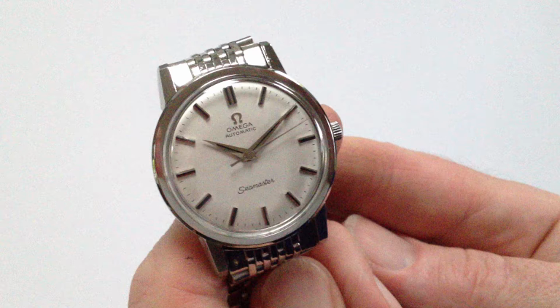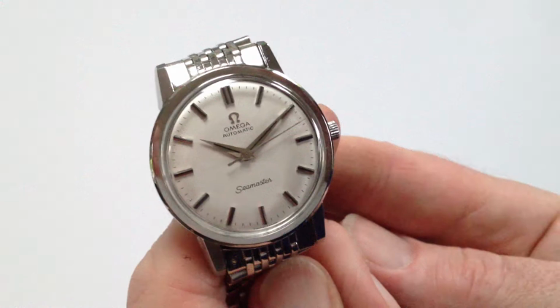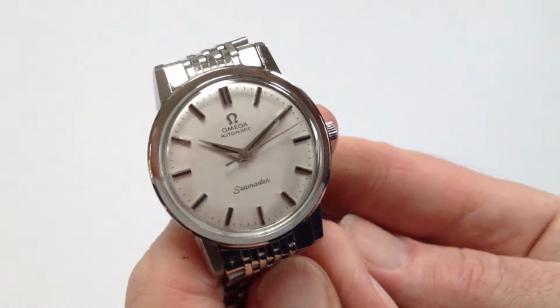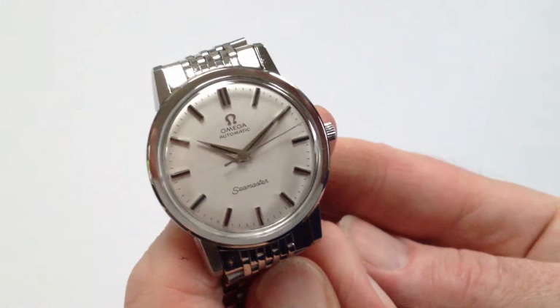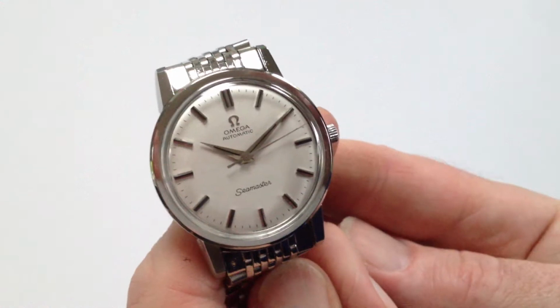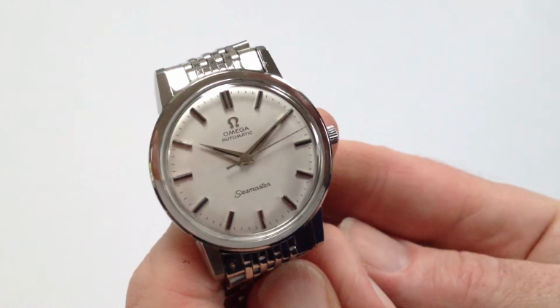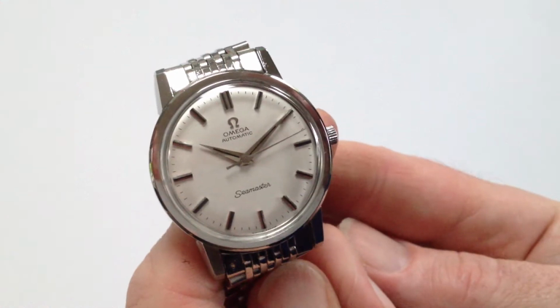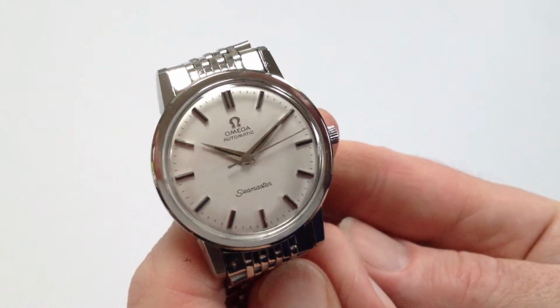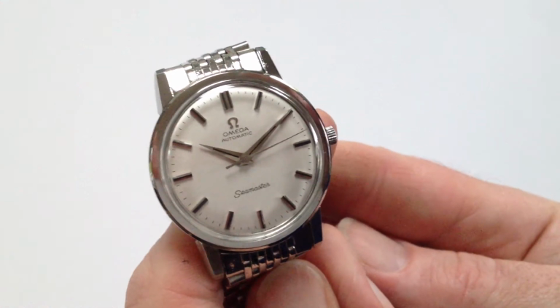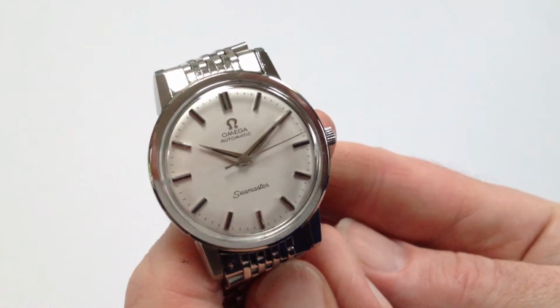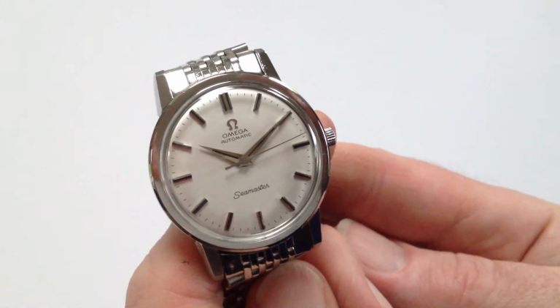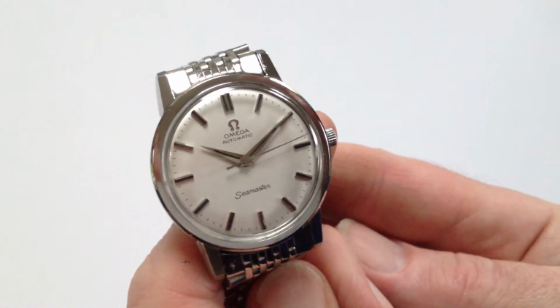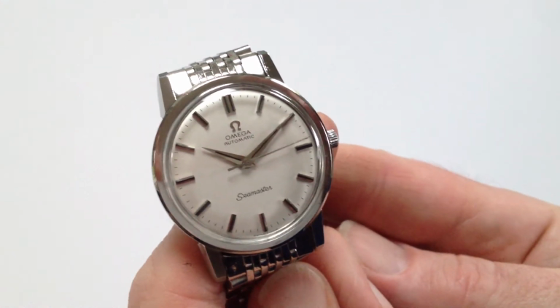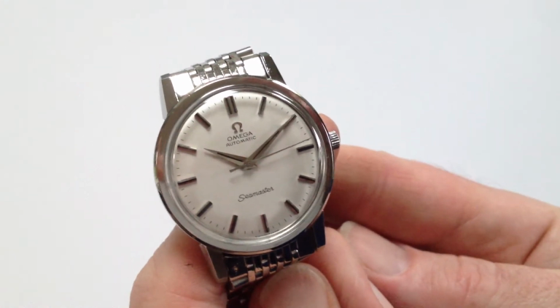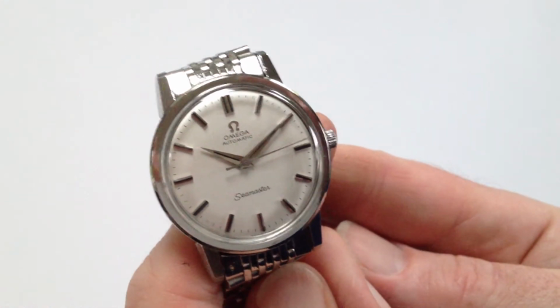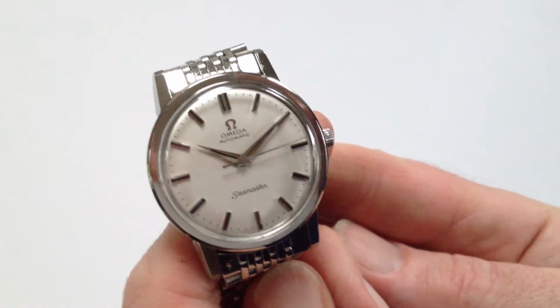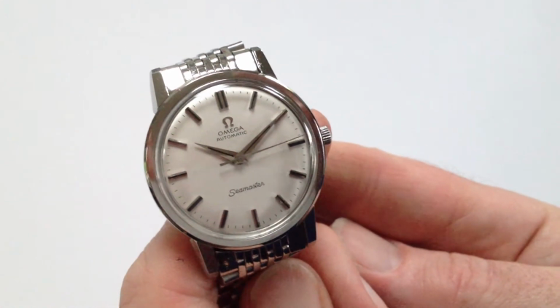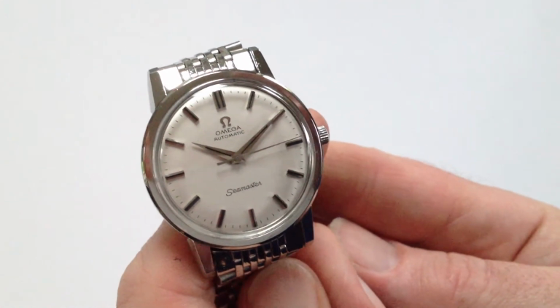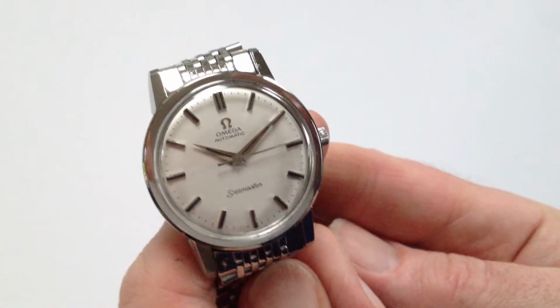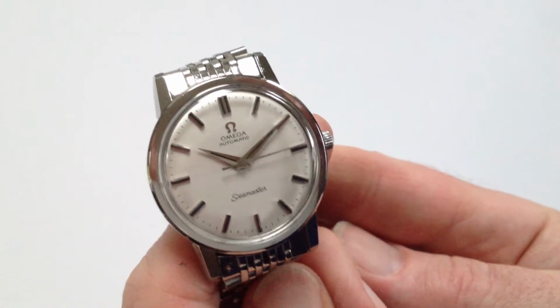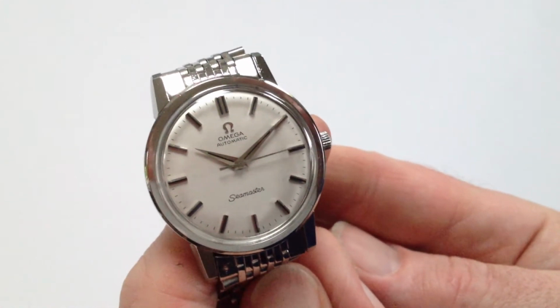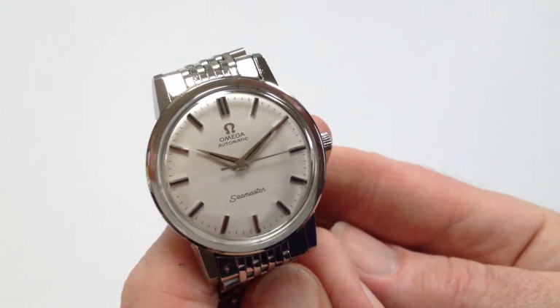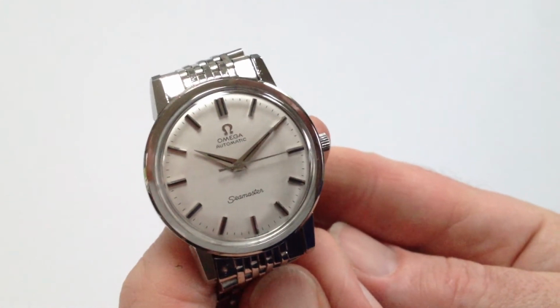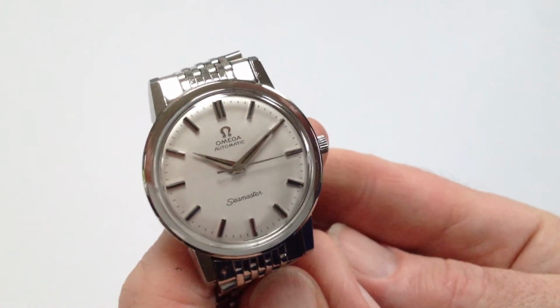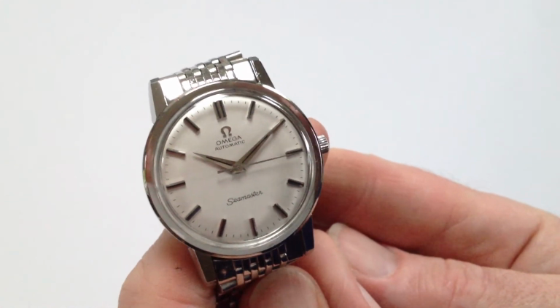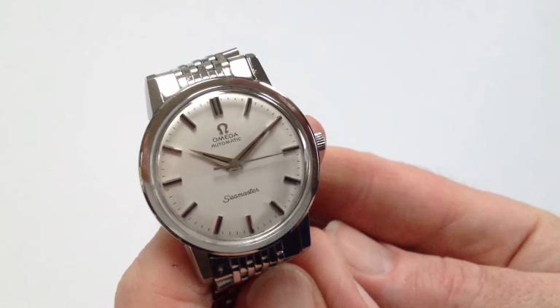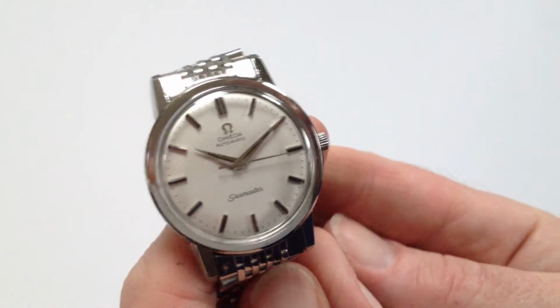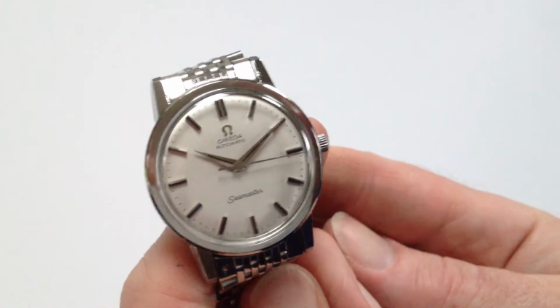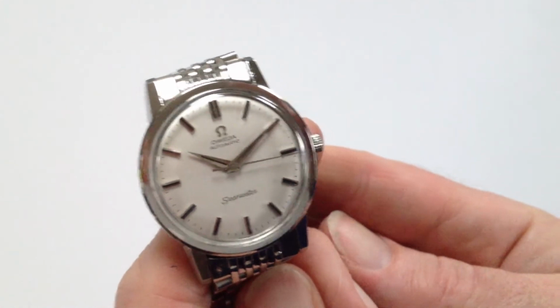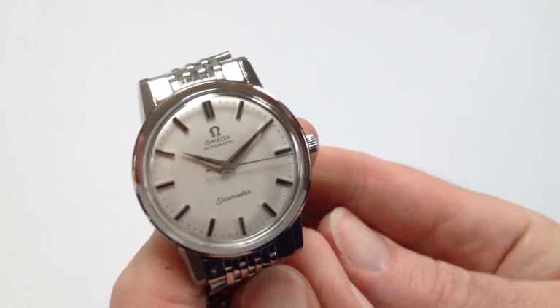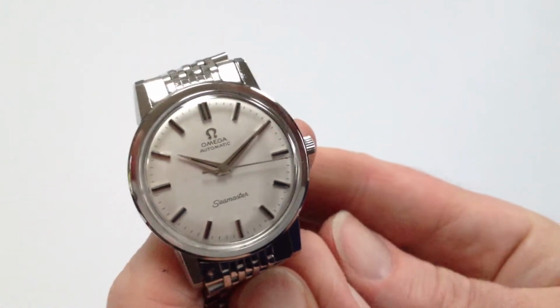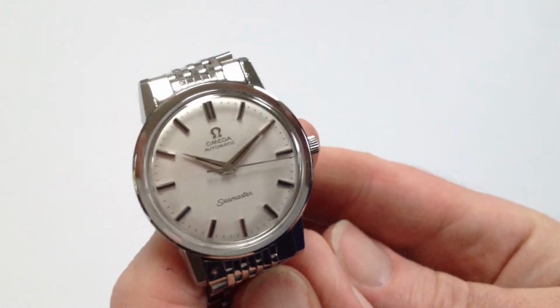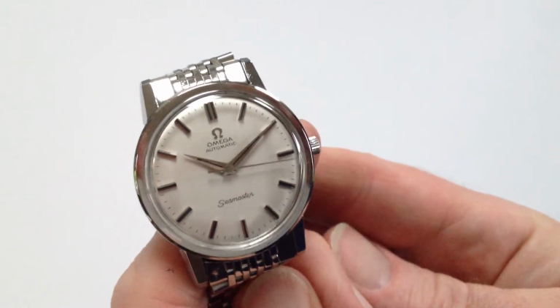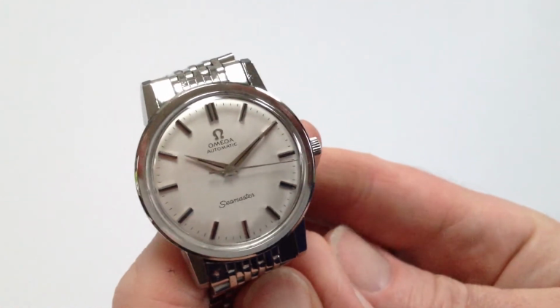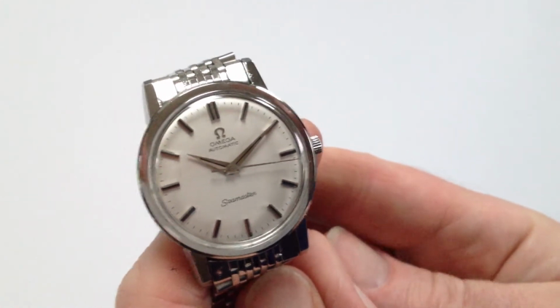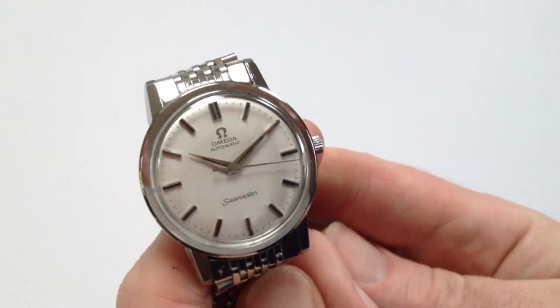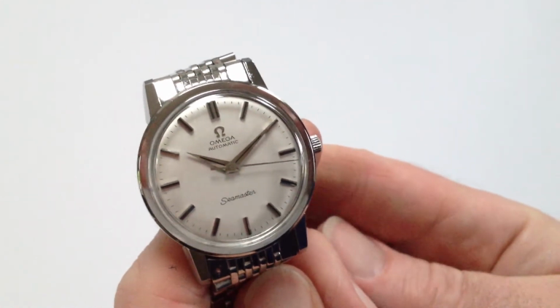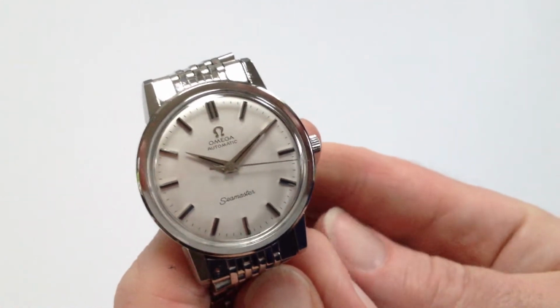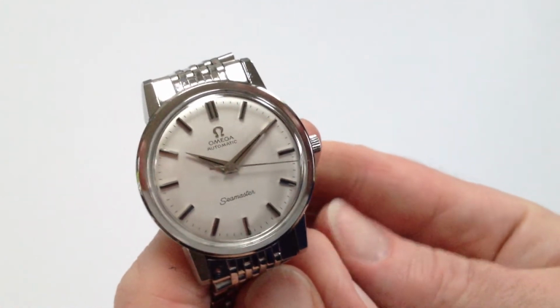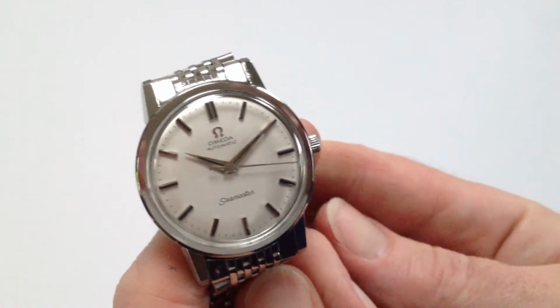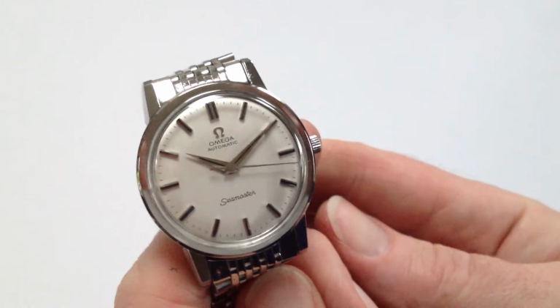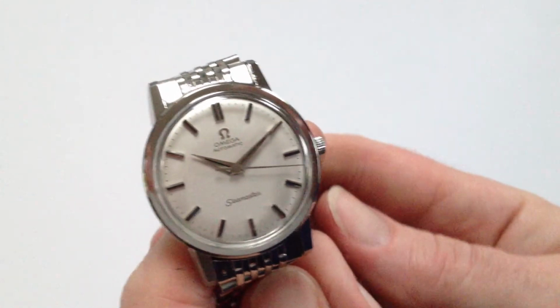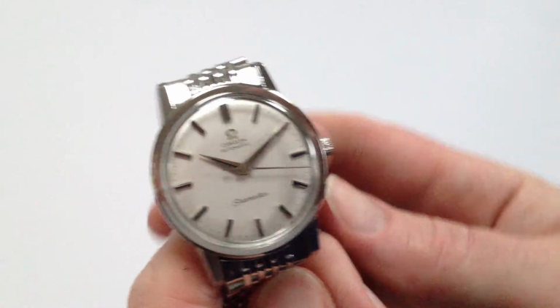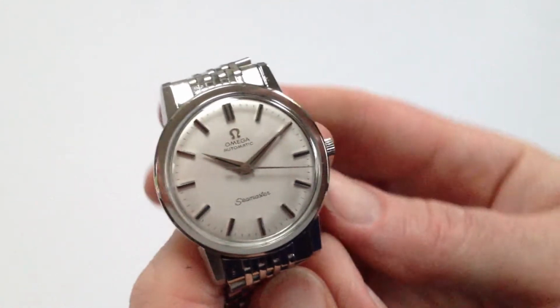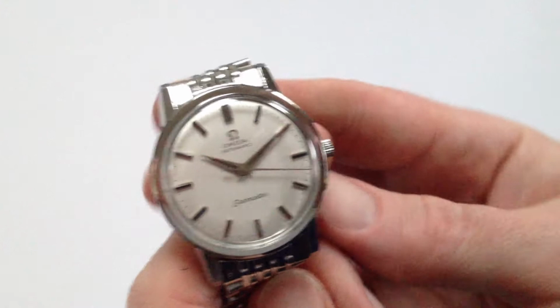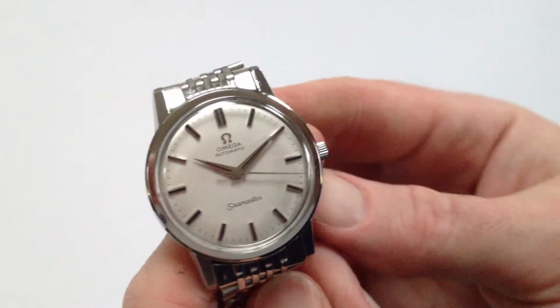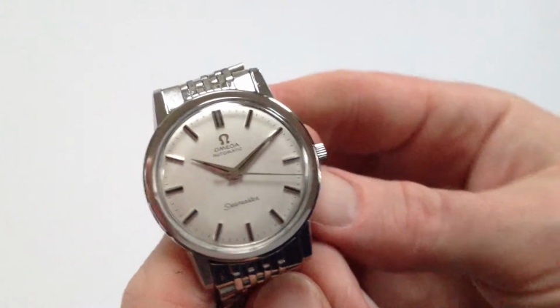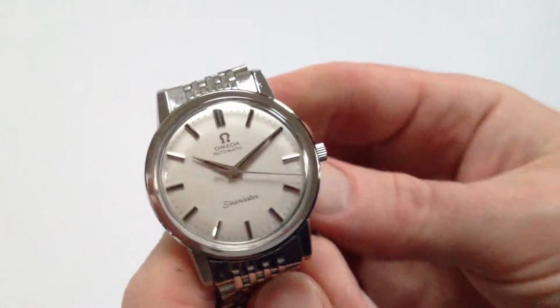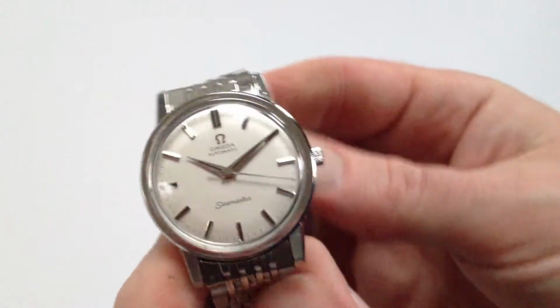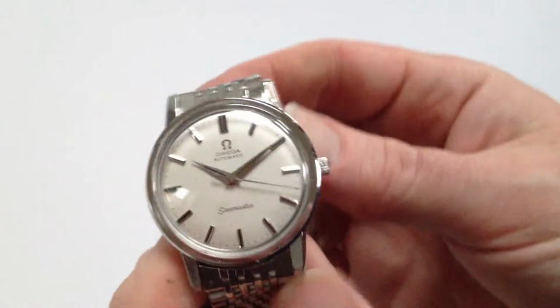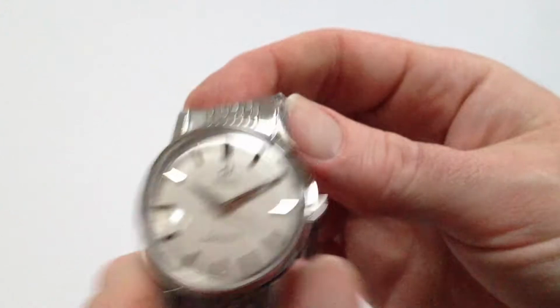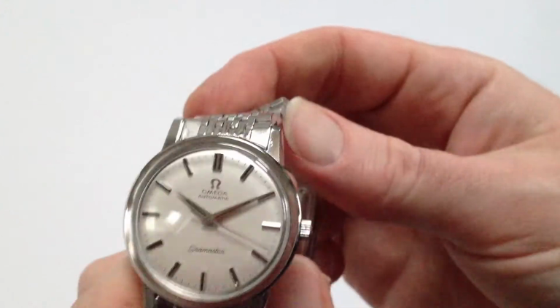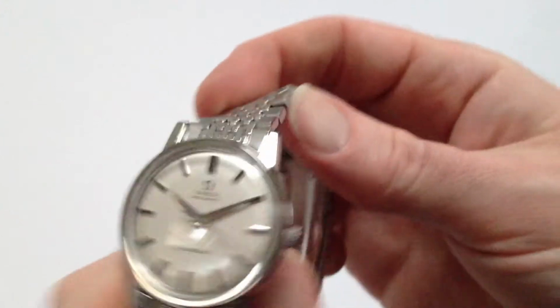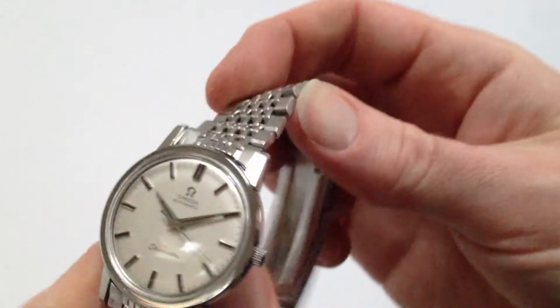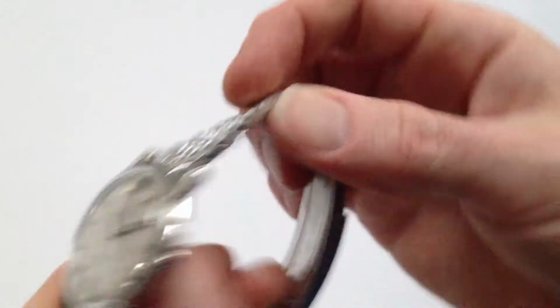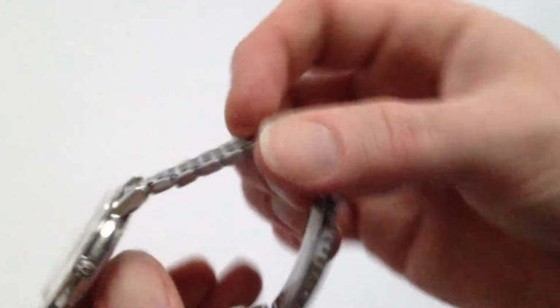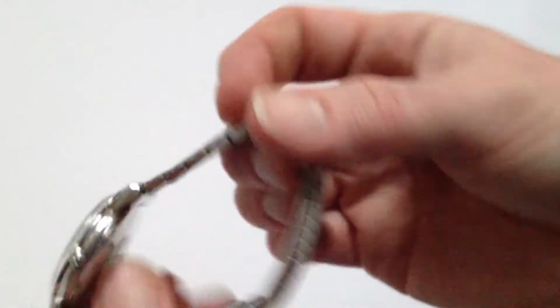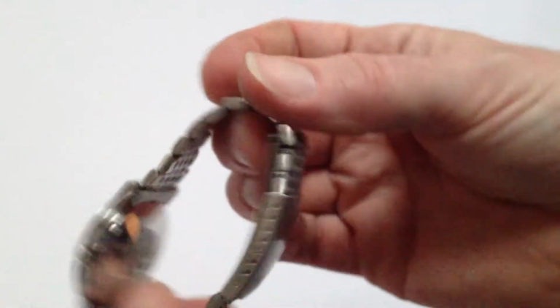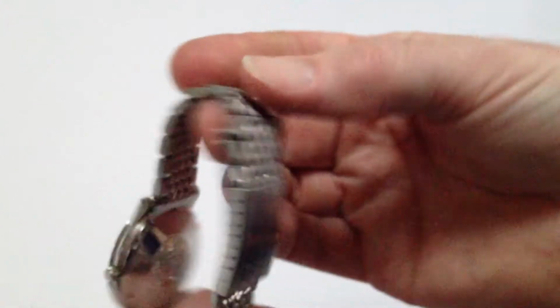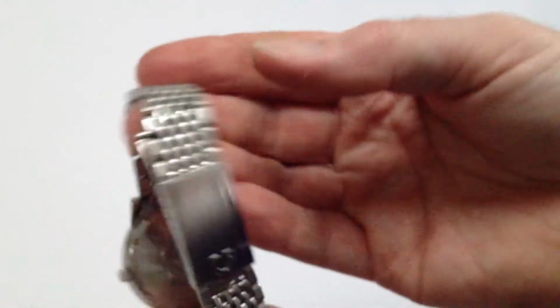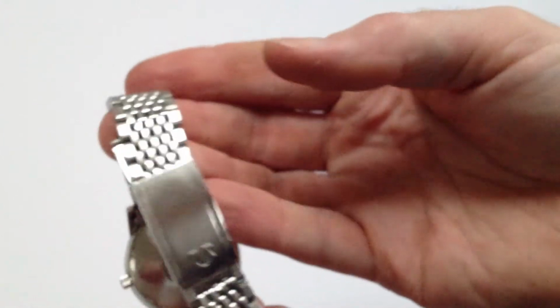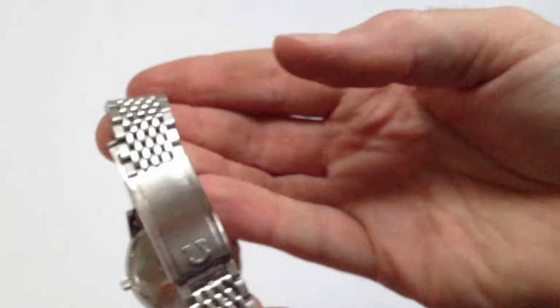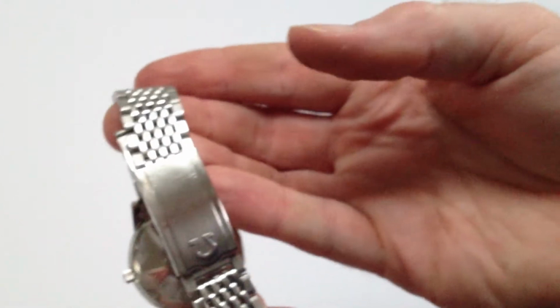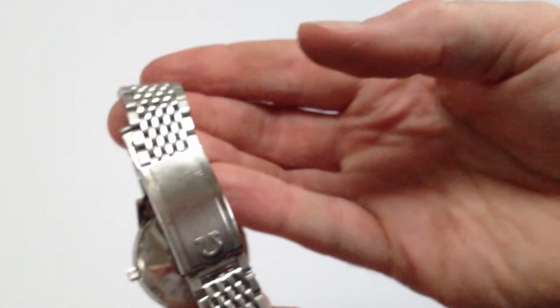This classic automatic Amiga Seamaster dates from approximately 1962. It comes with an Amiga bracelet.